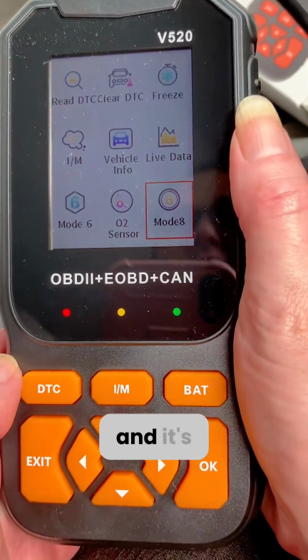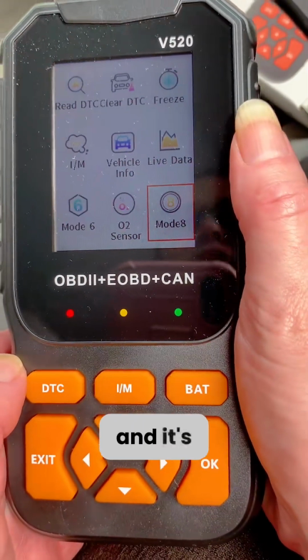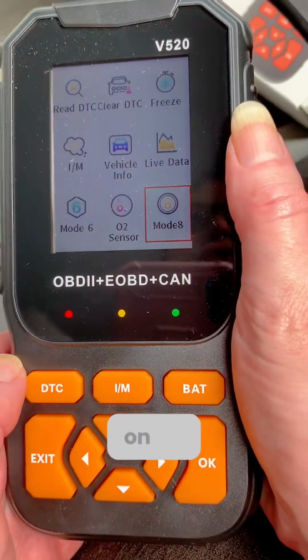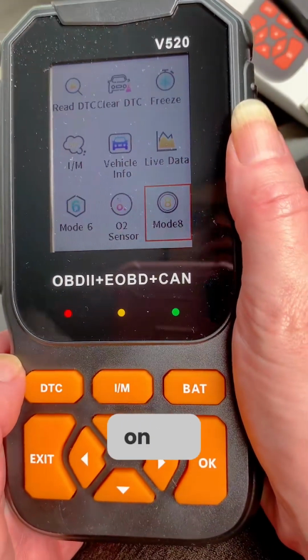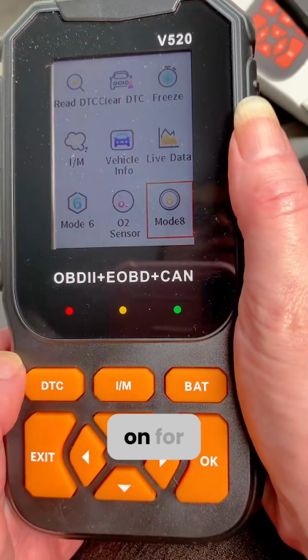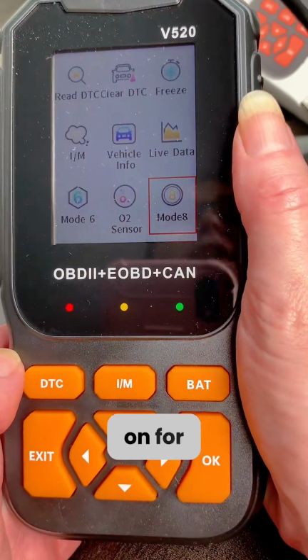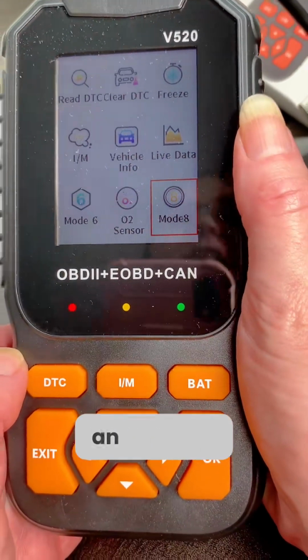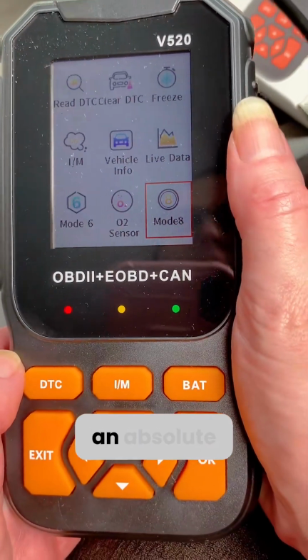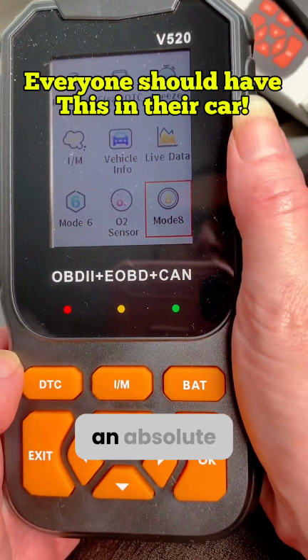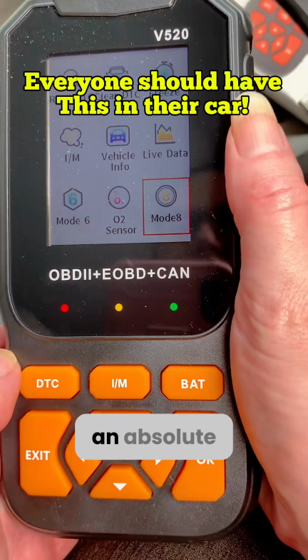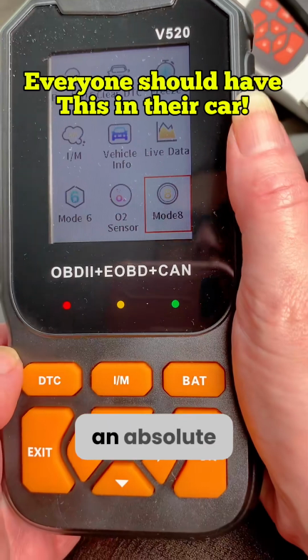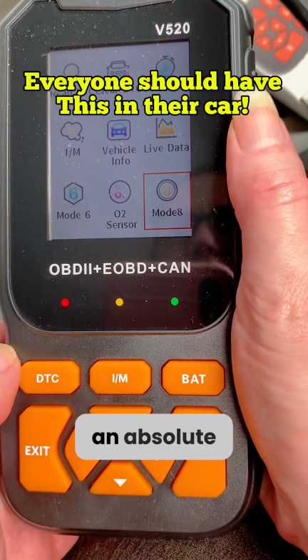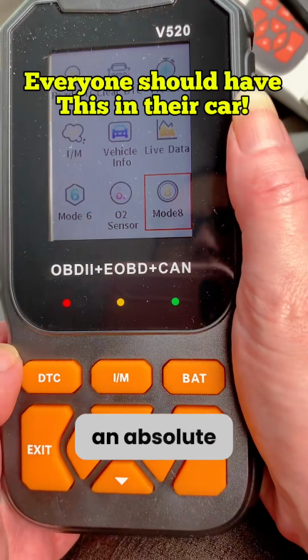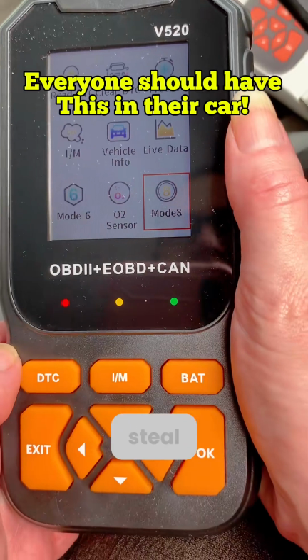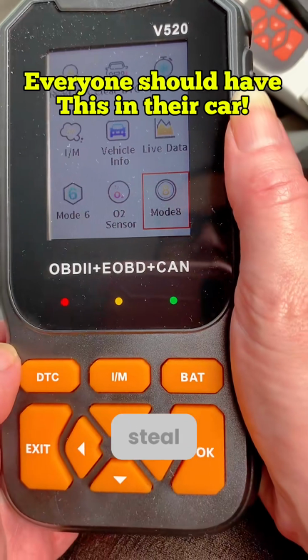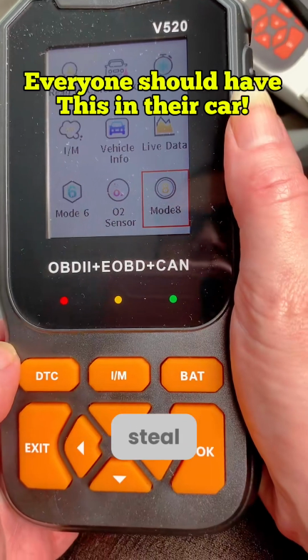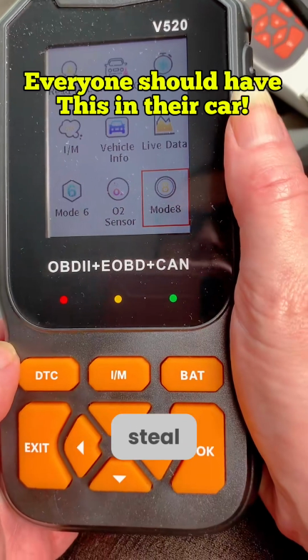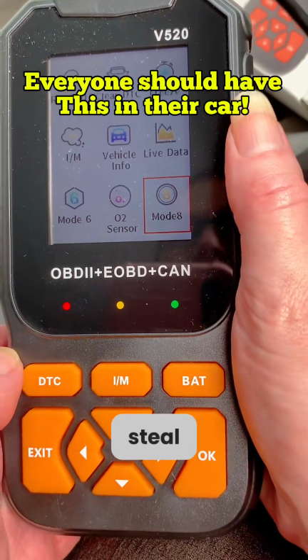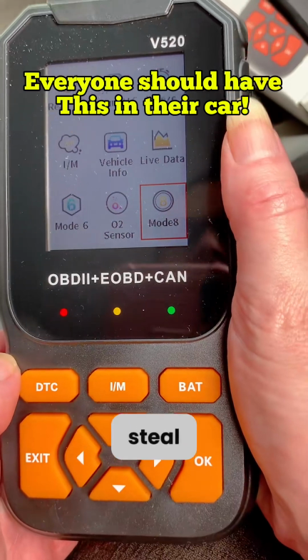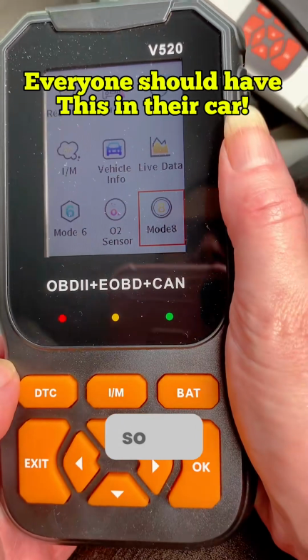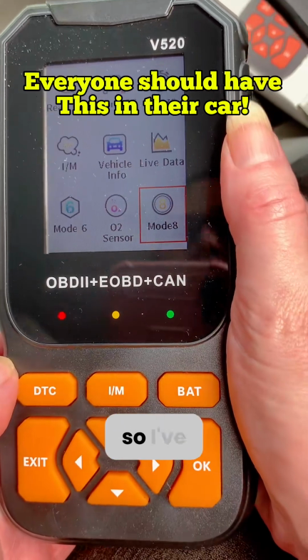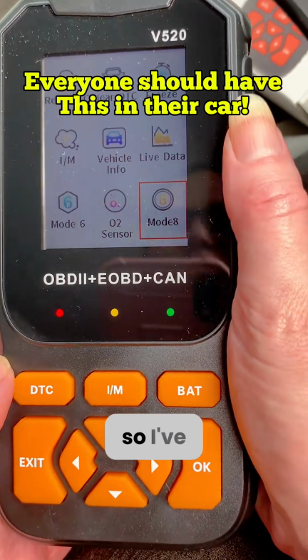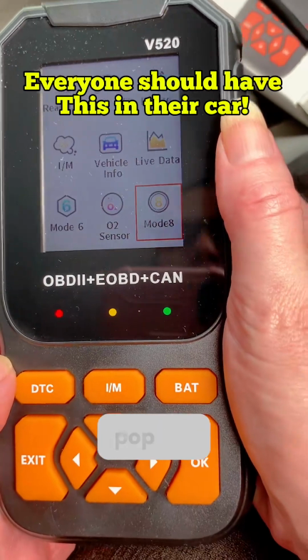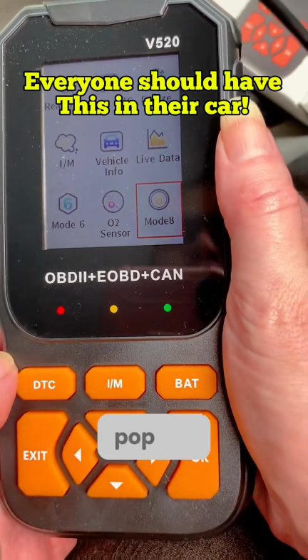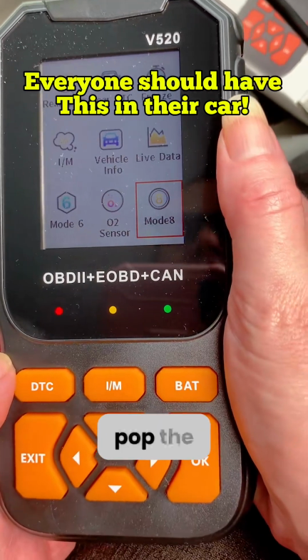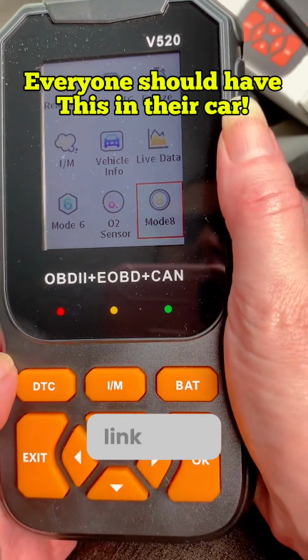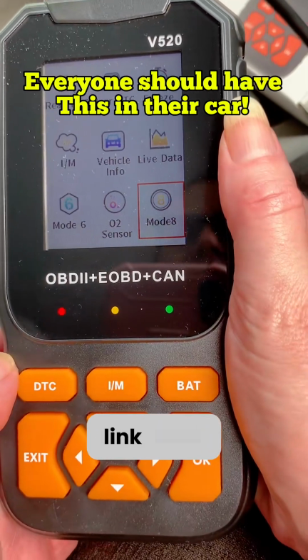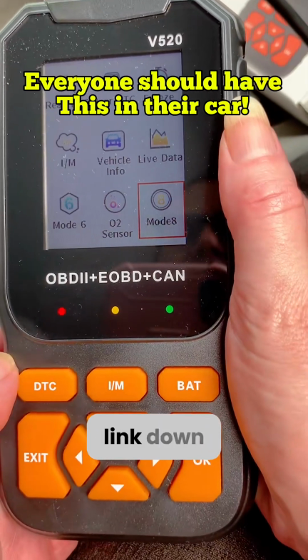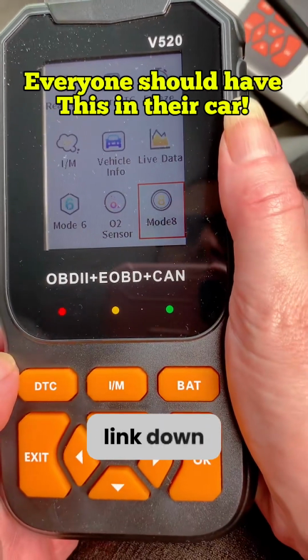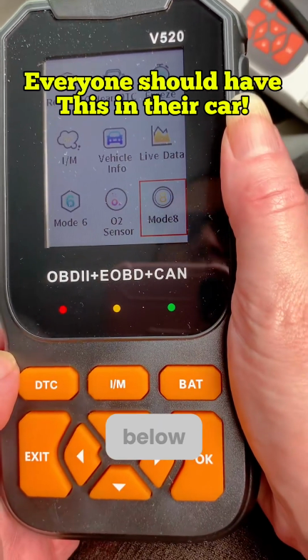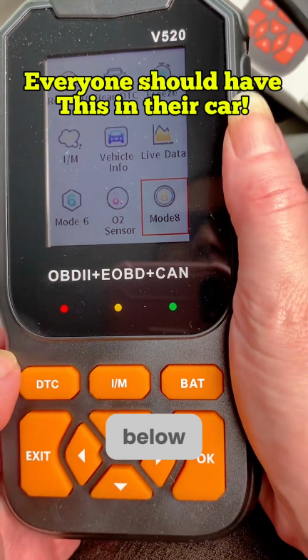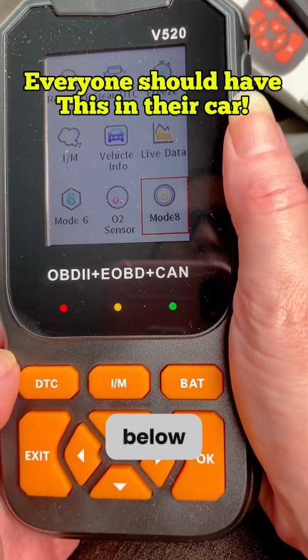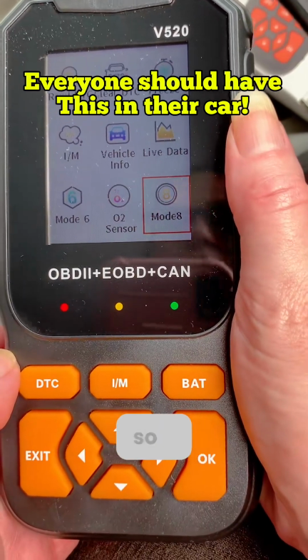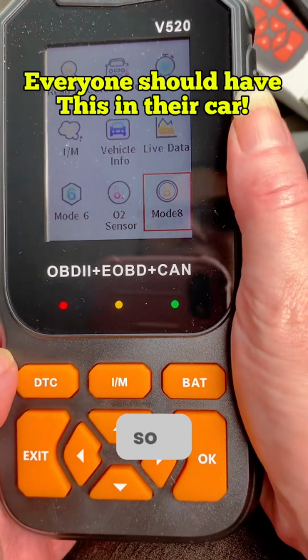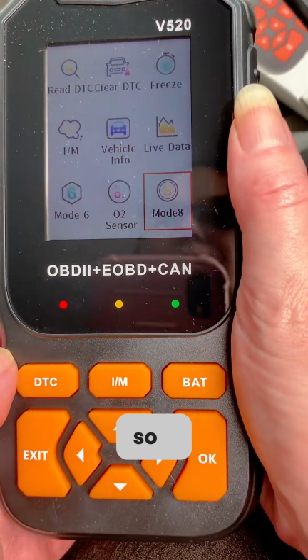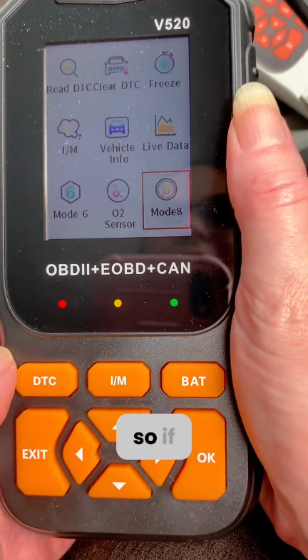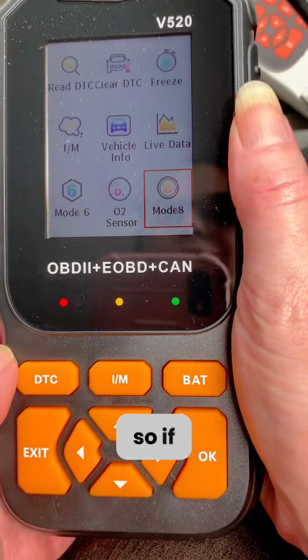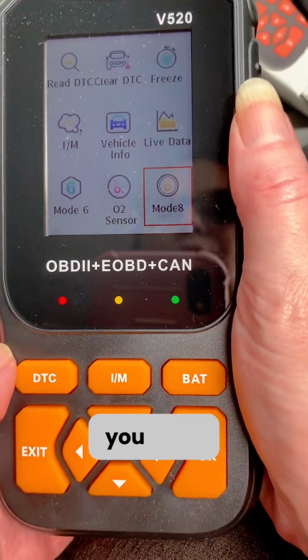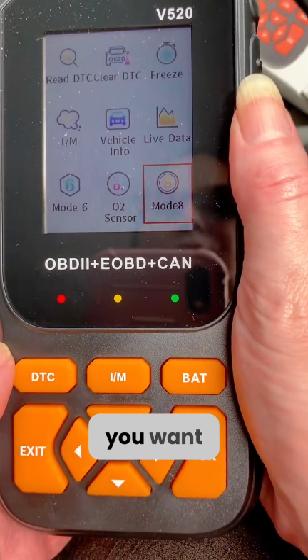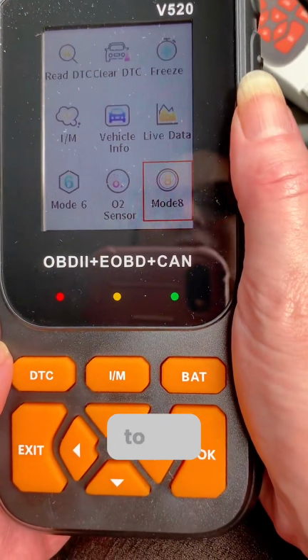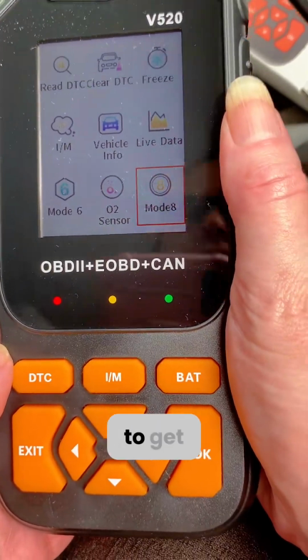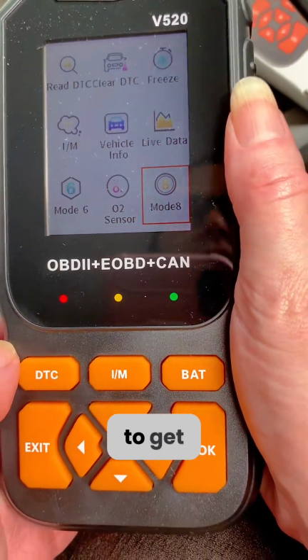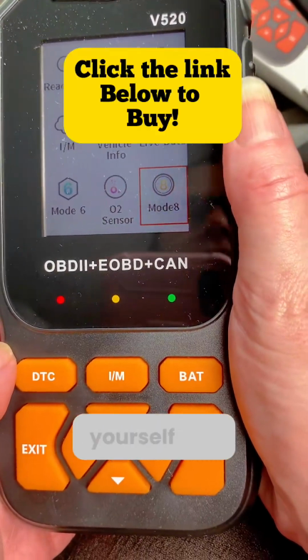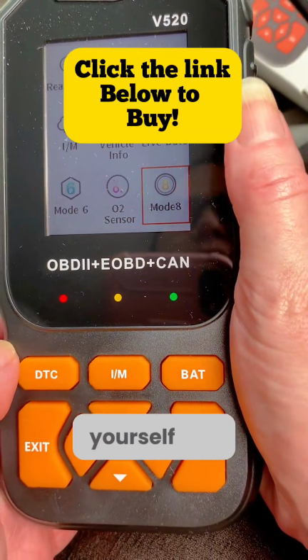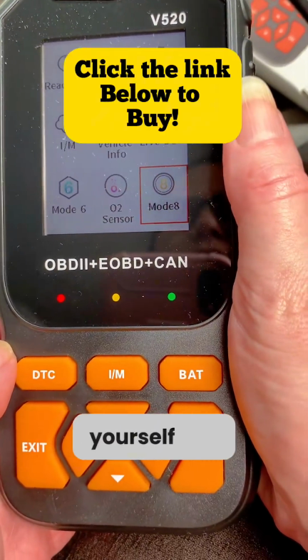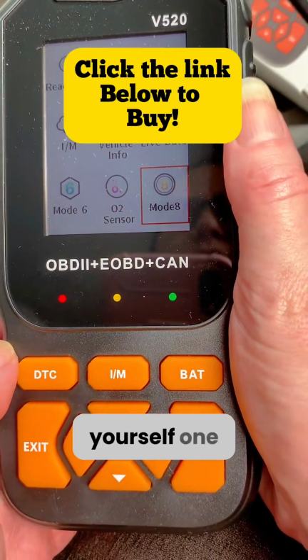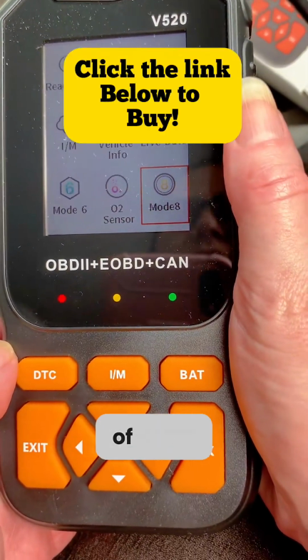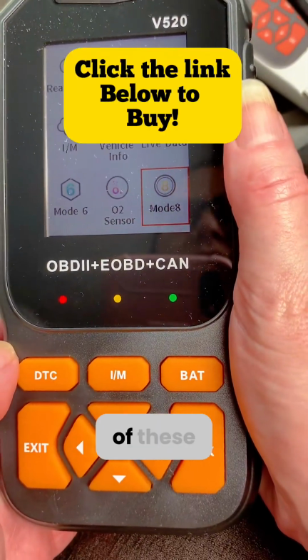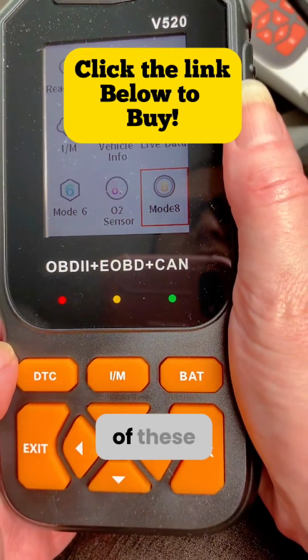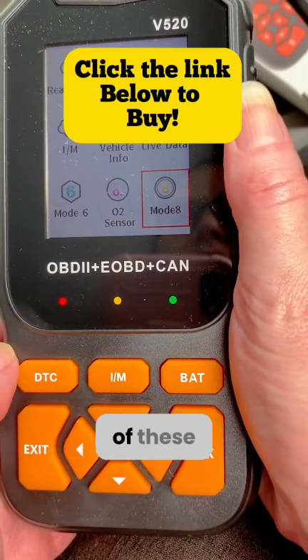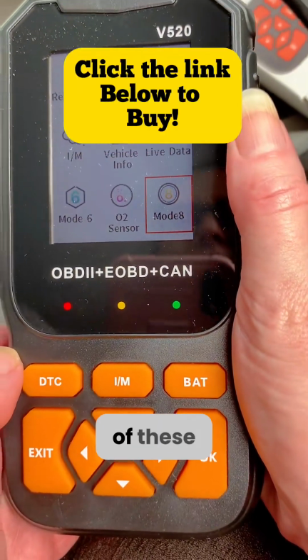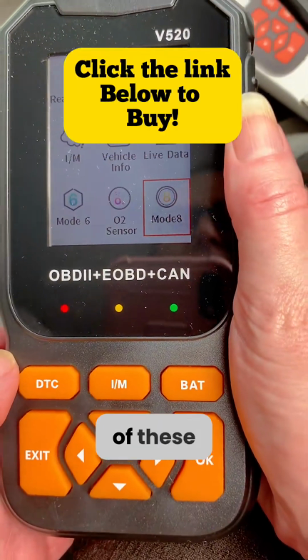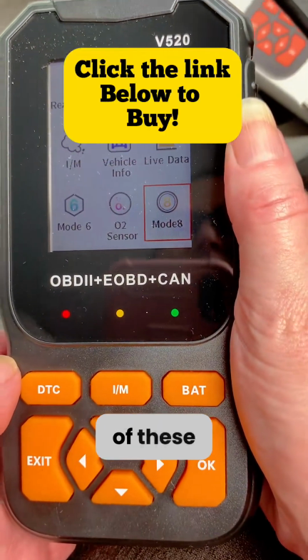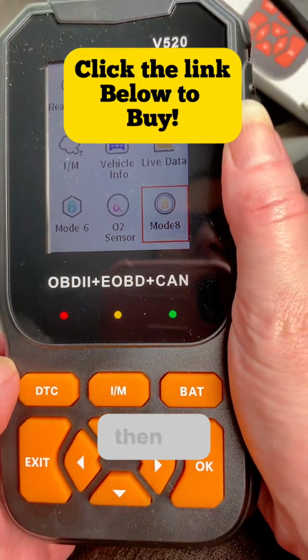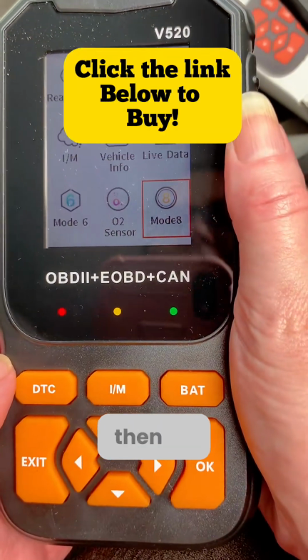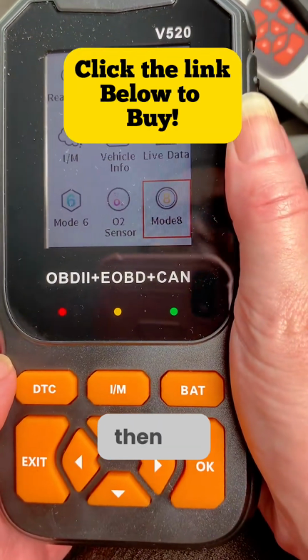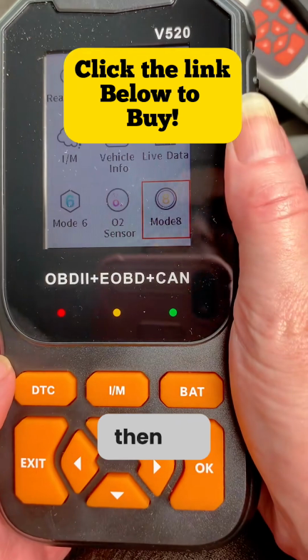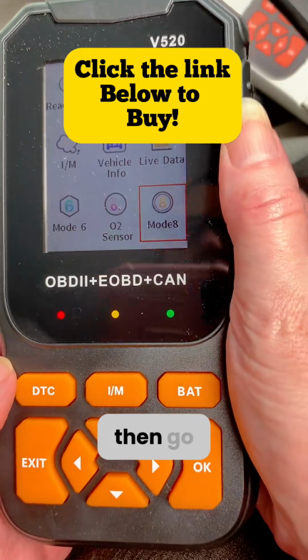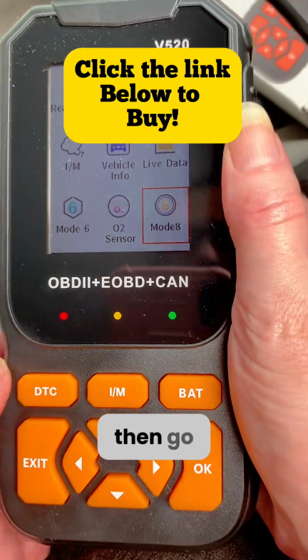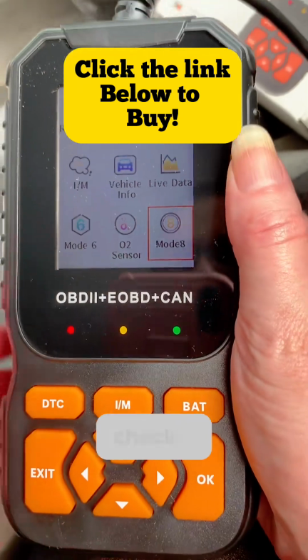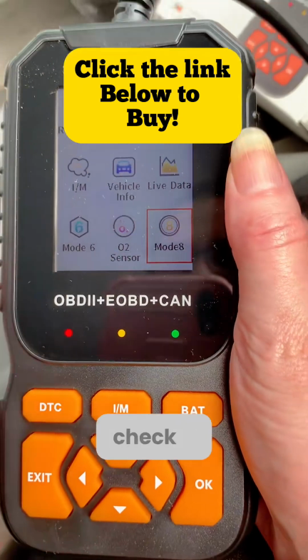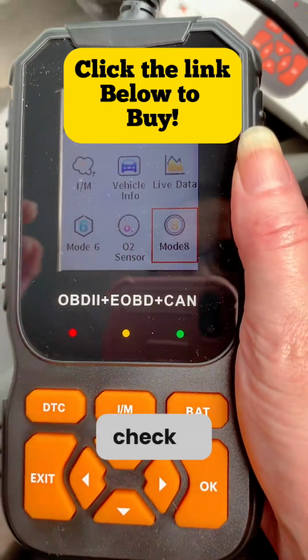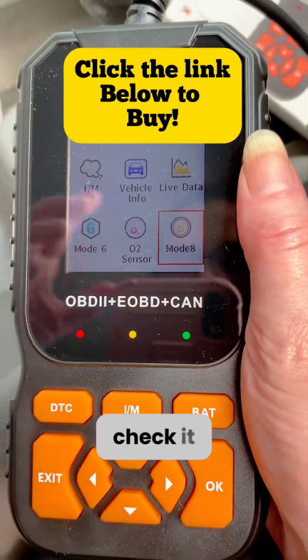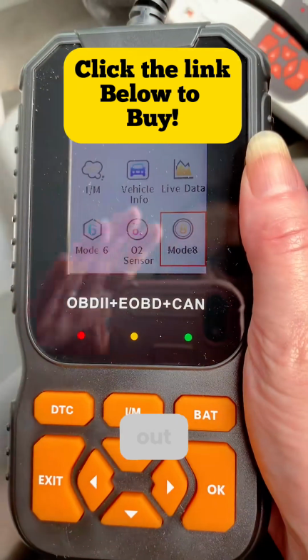It's on for an absolute steal, so I've put the link down below. If you want to get yourself one of these, then go check it out.